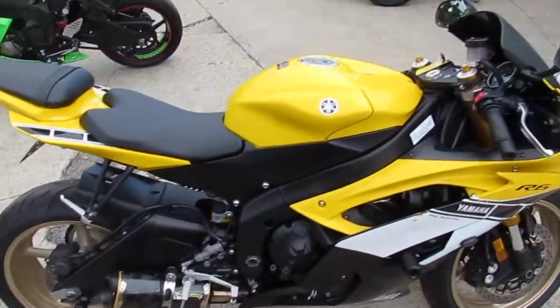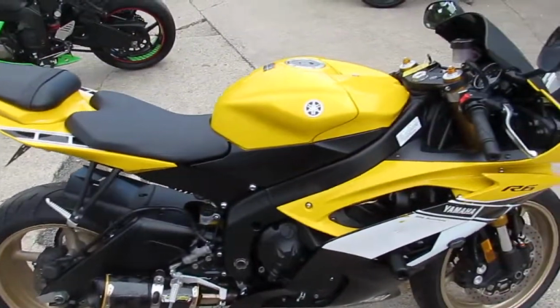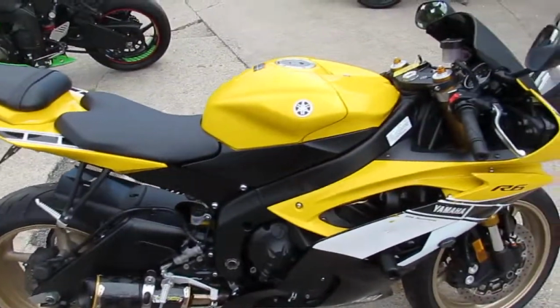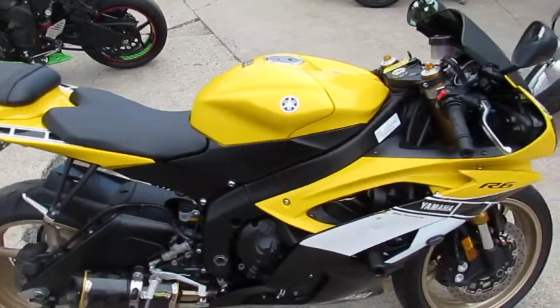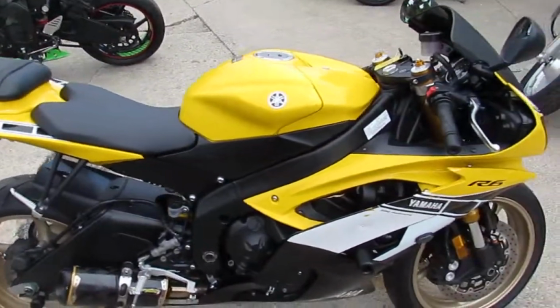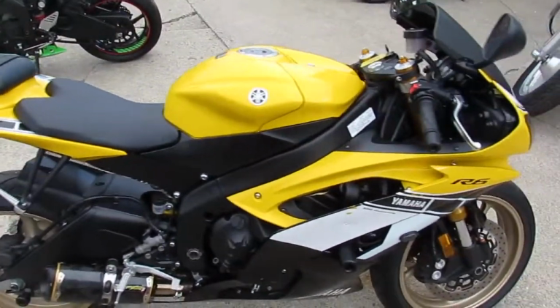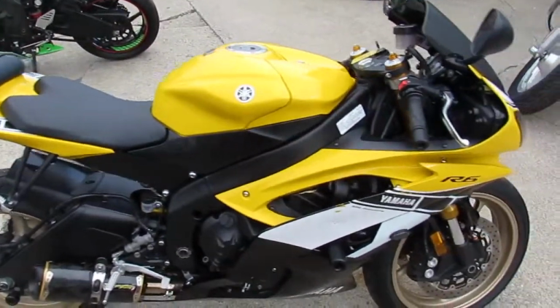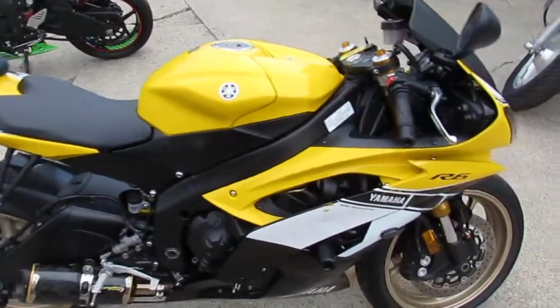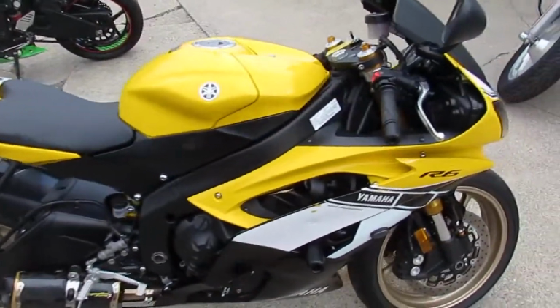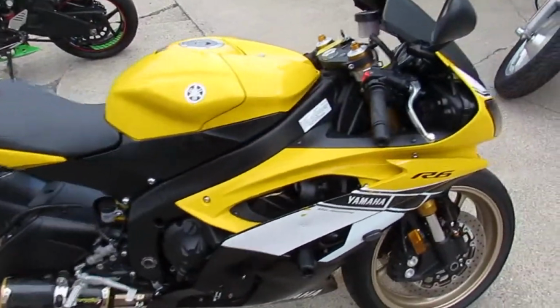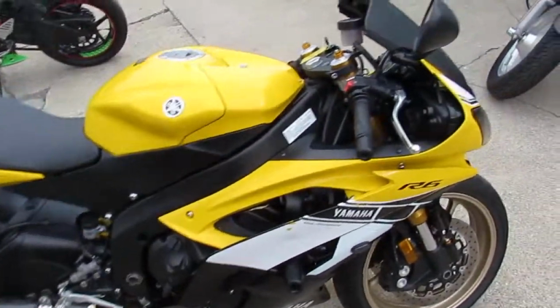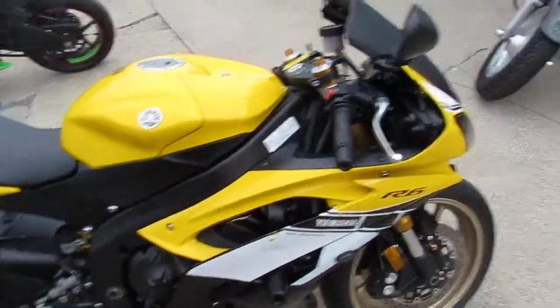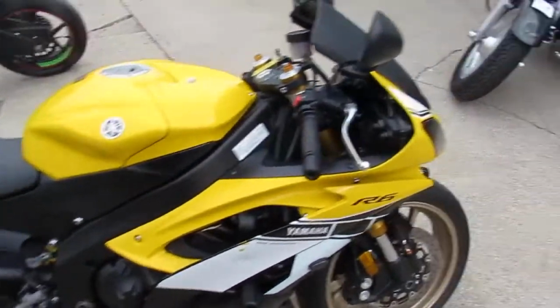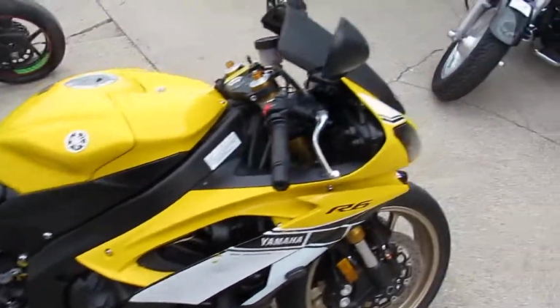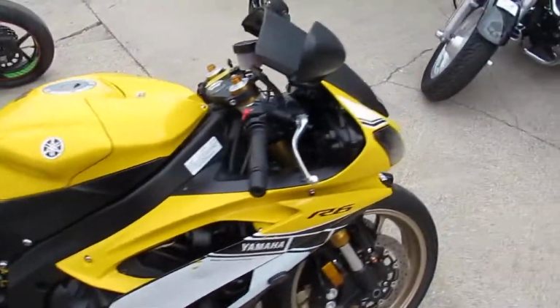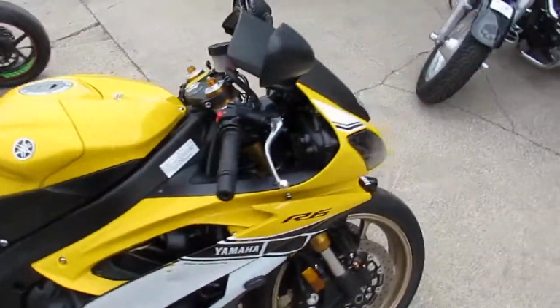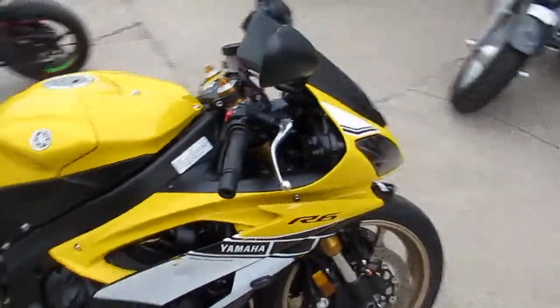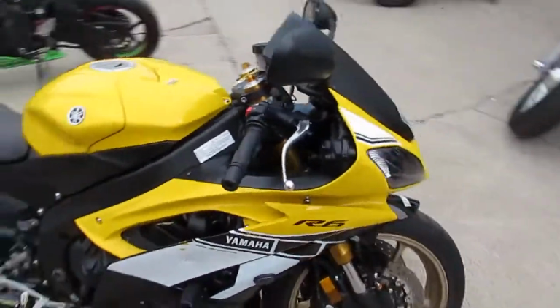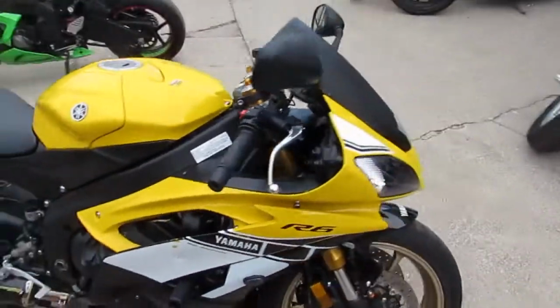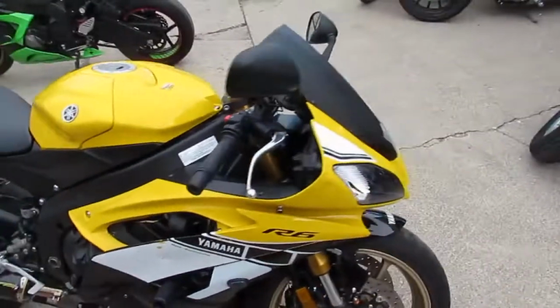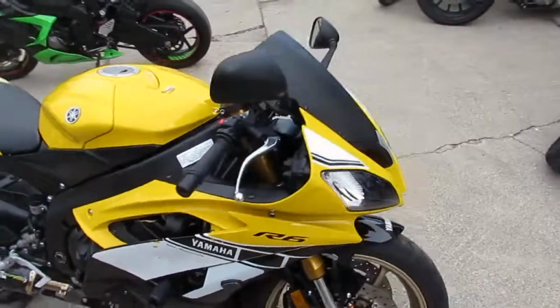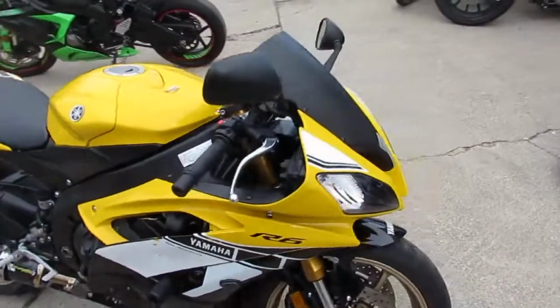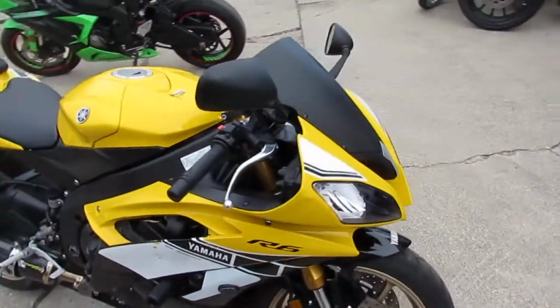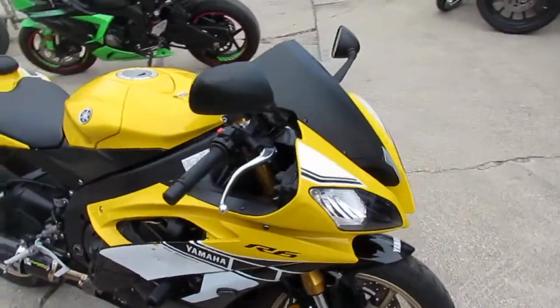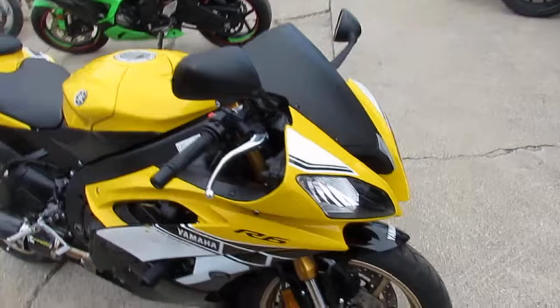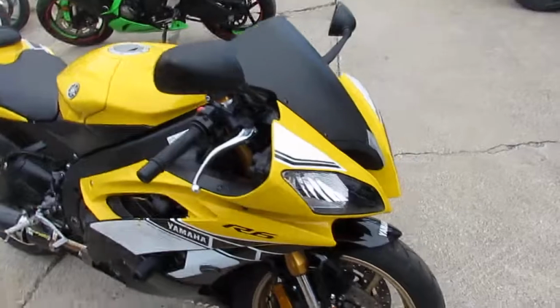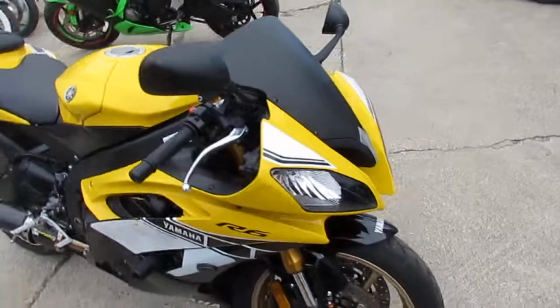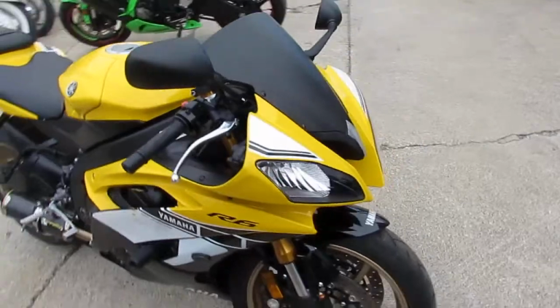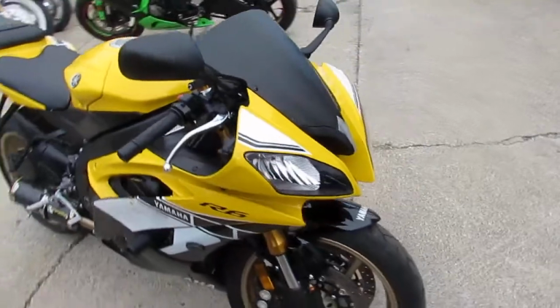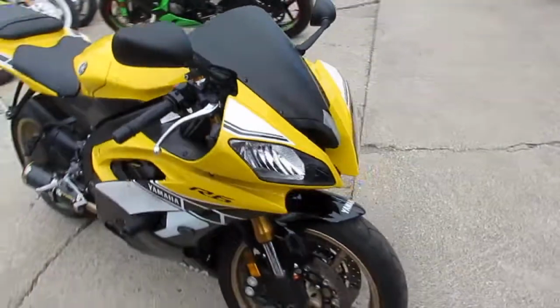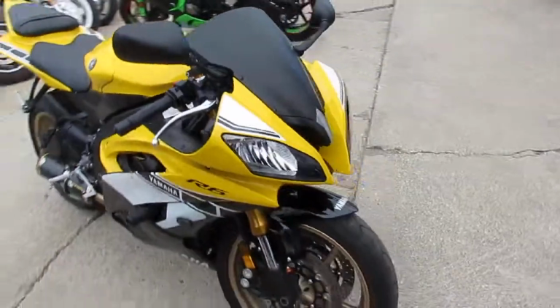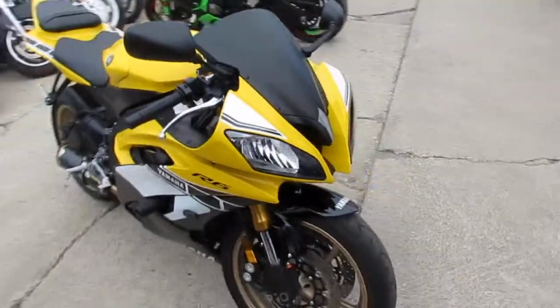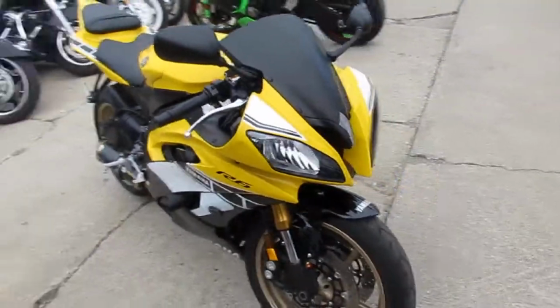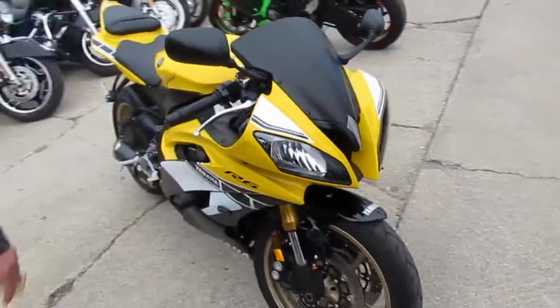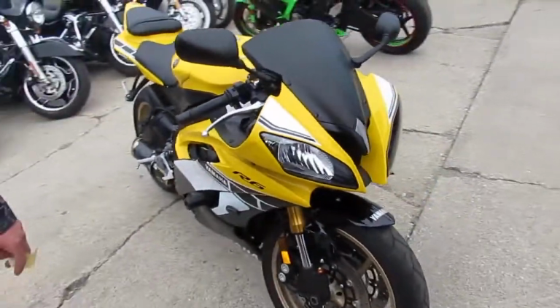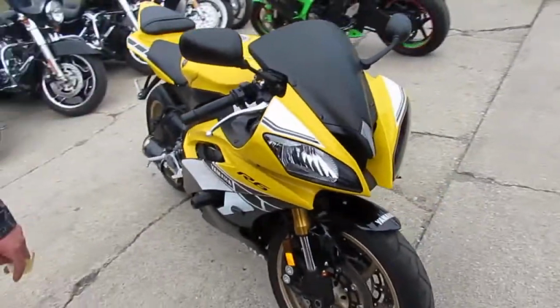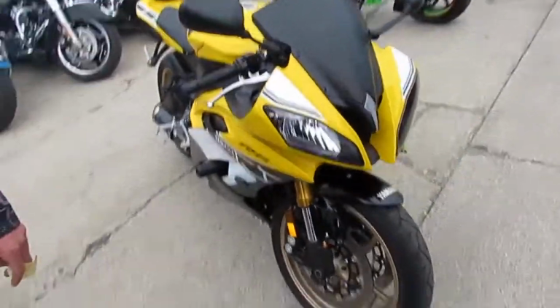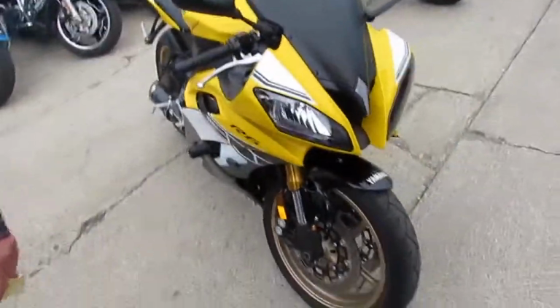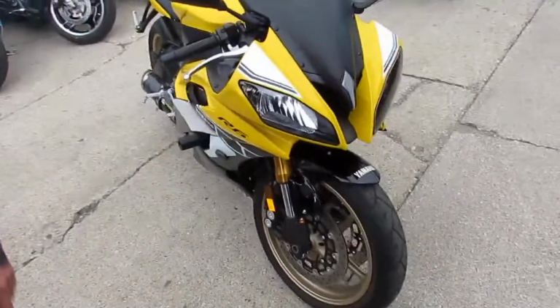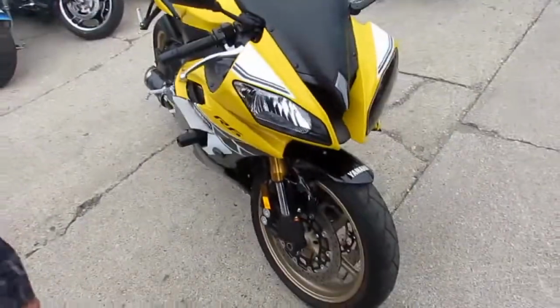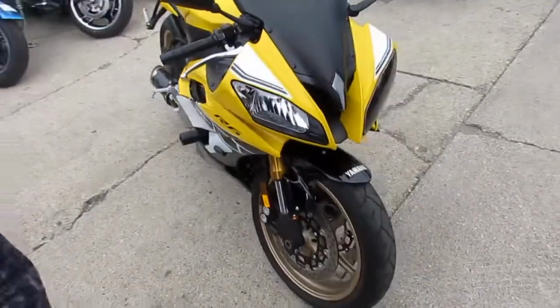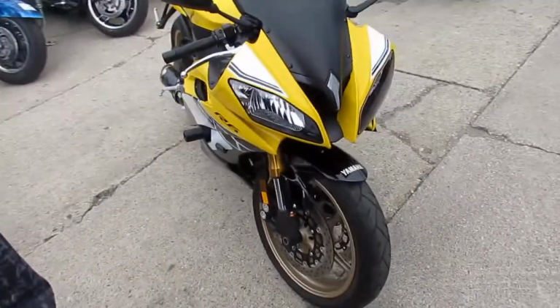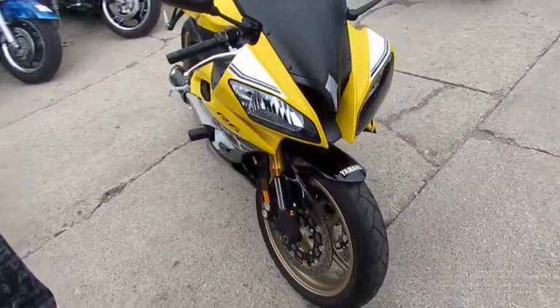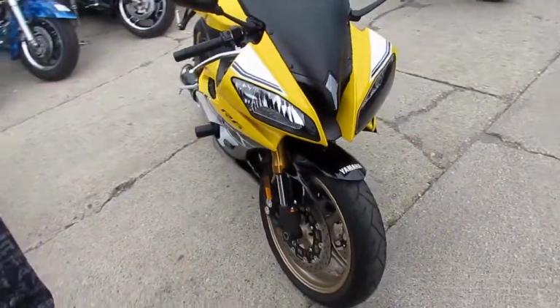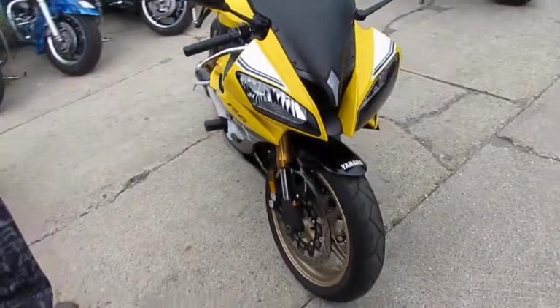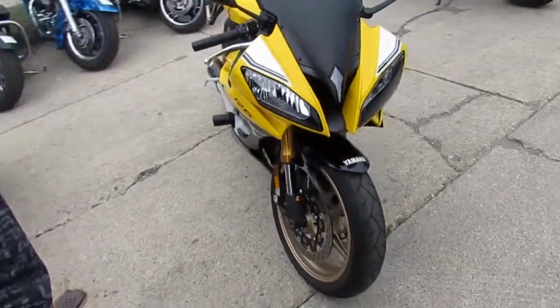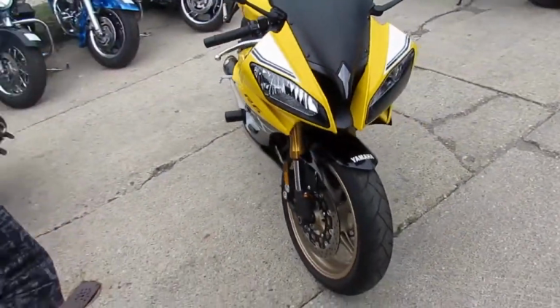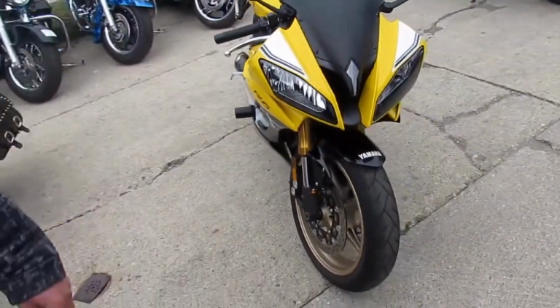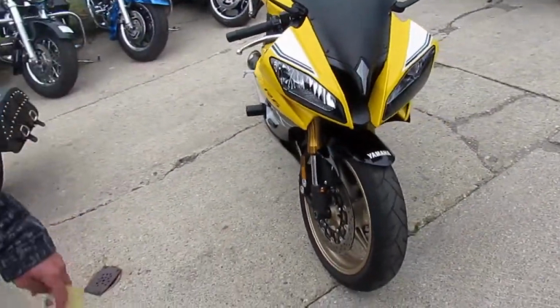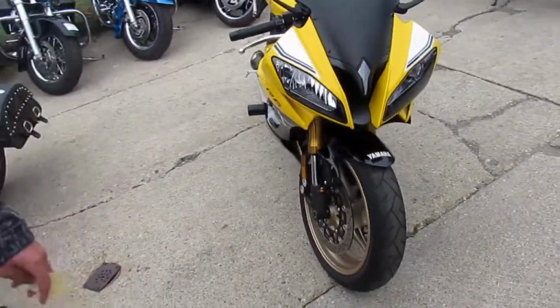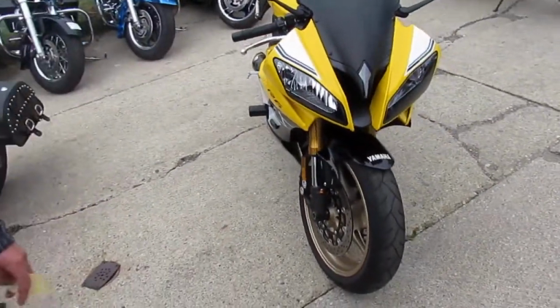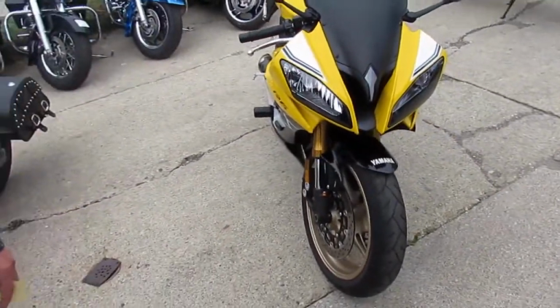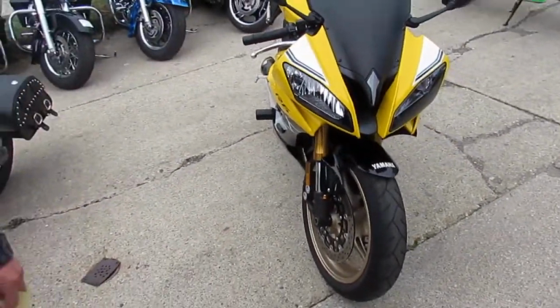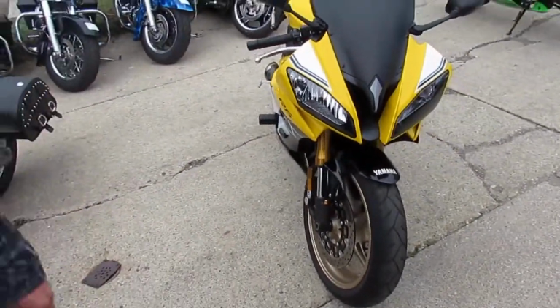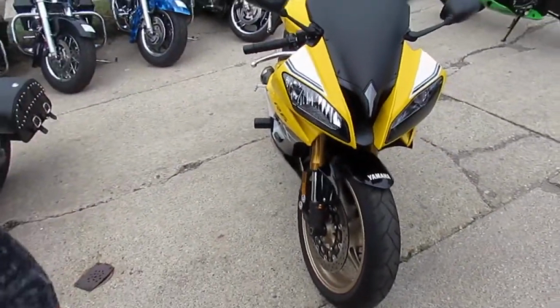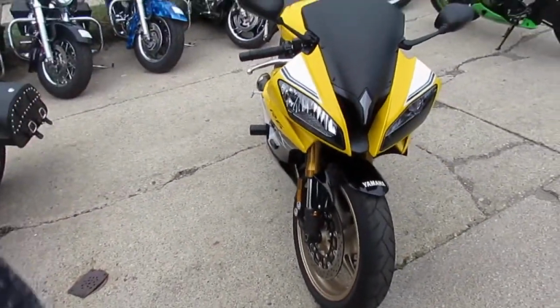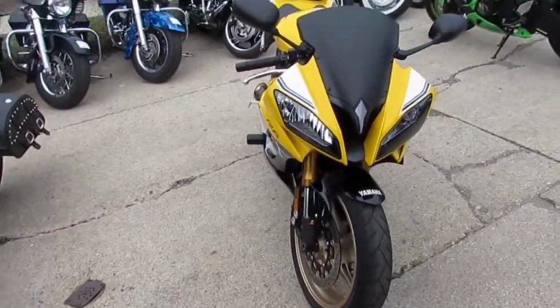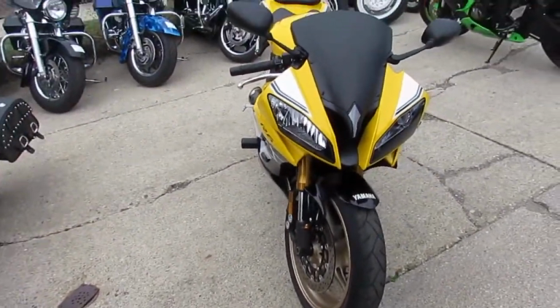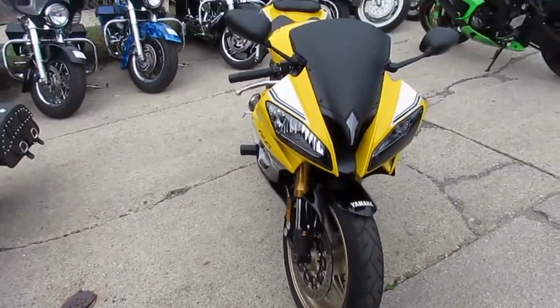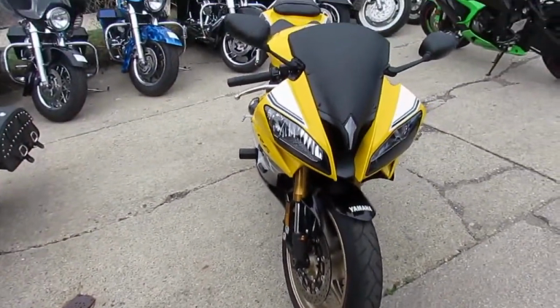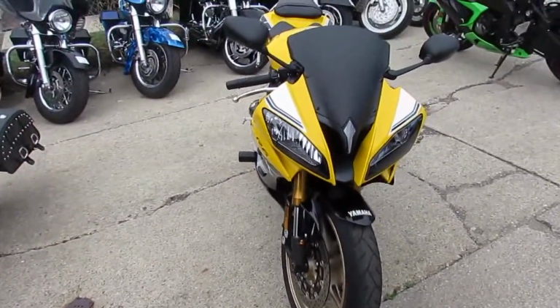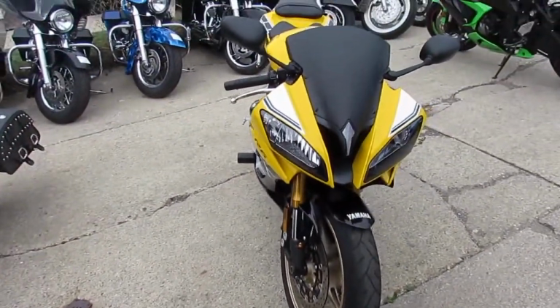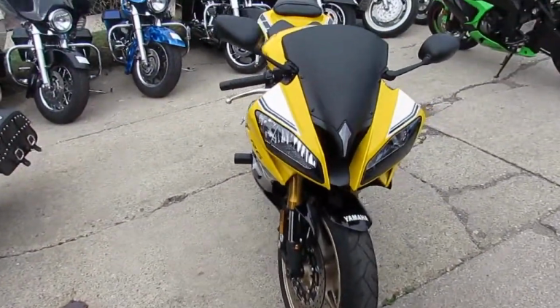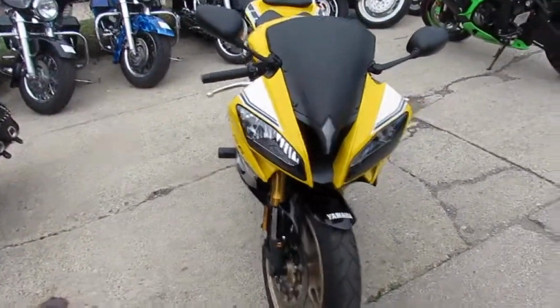One we're doing a video on — this is a cool bike. It's a 2016 Yamaha R6 60th Anniversary Edition.